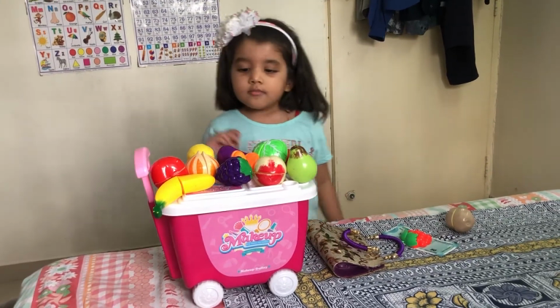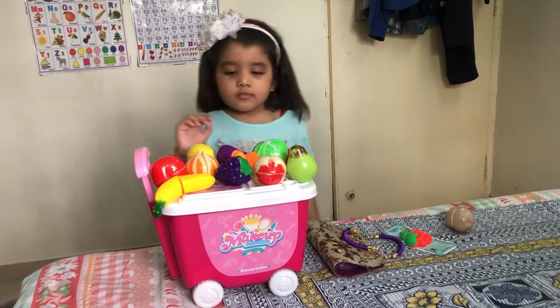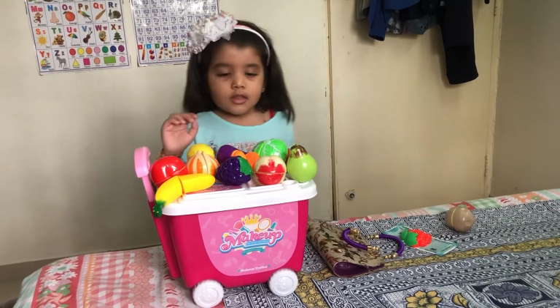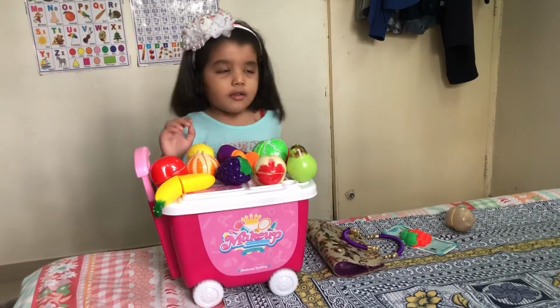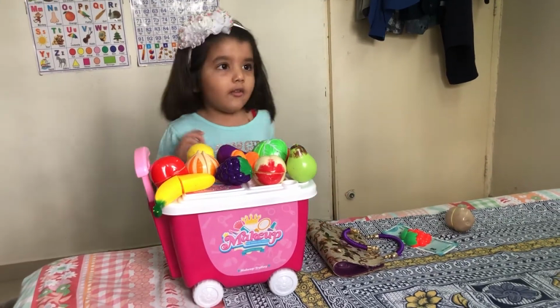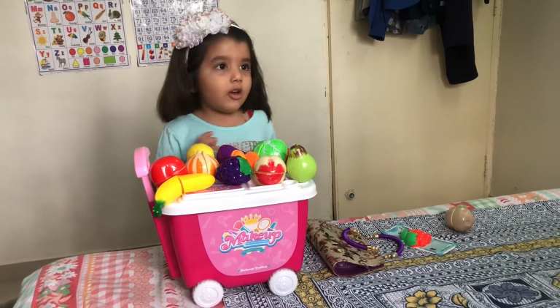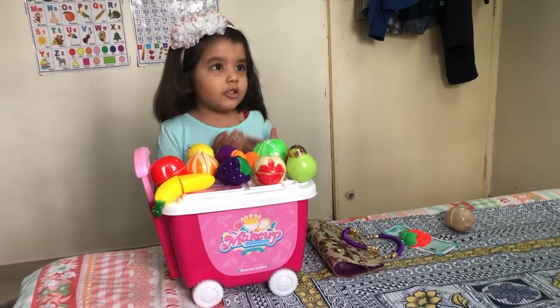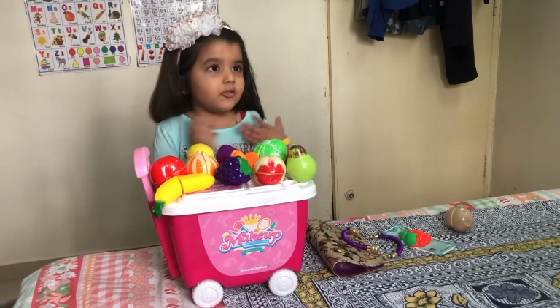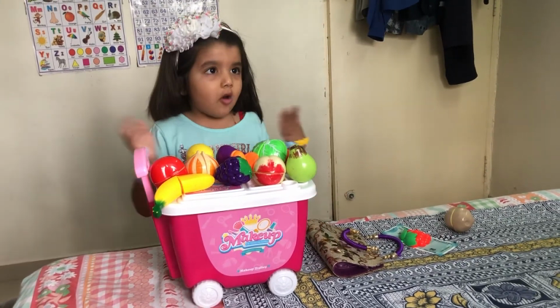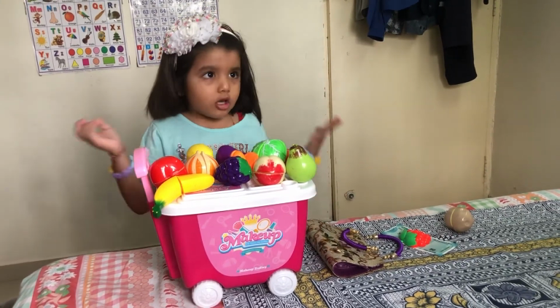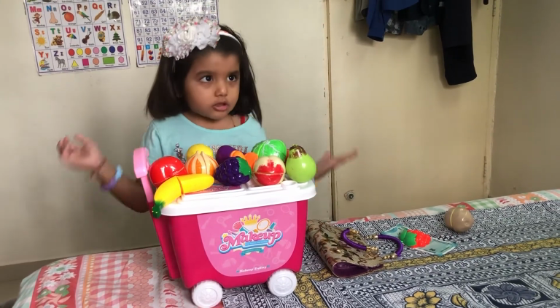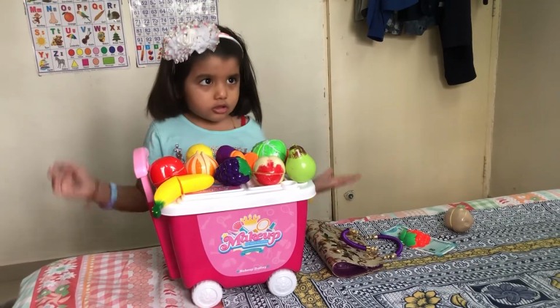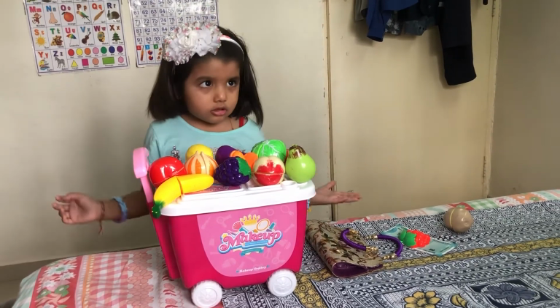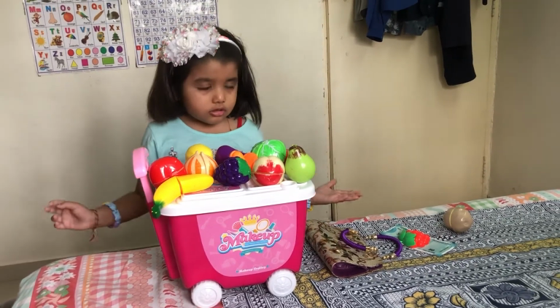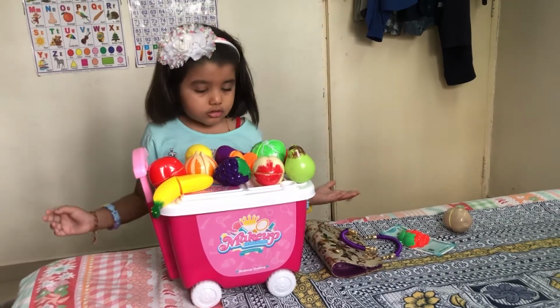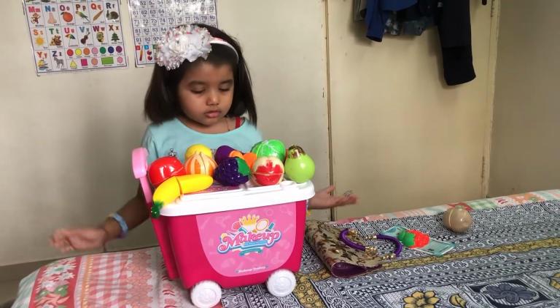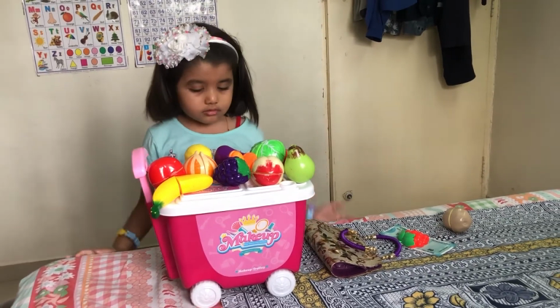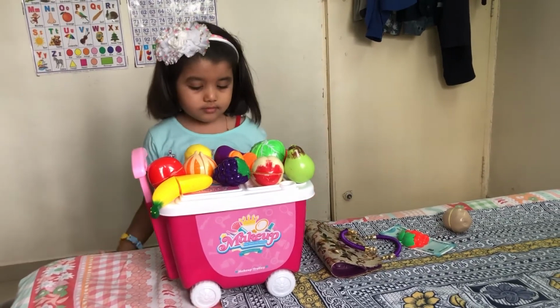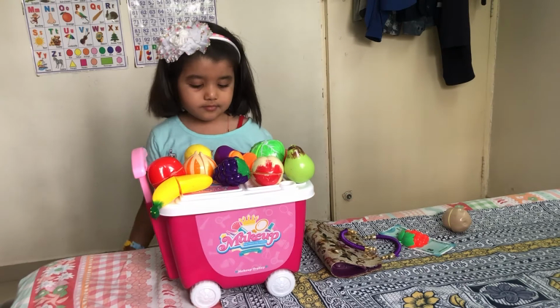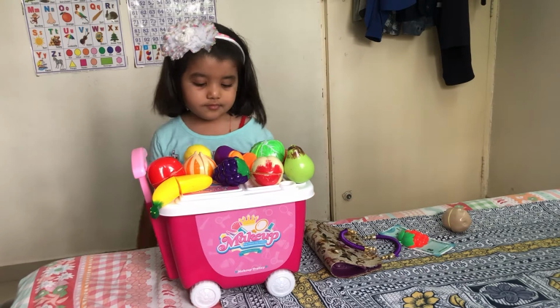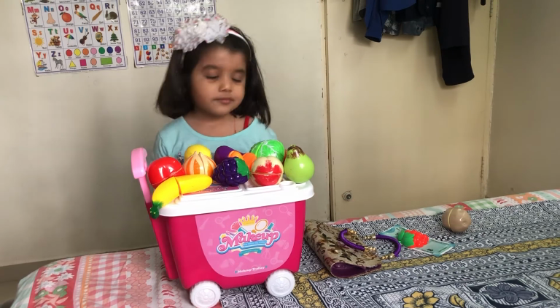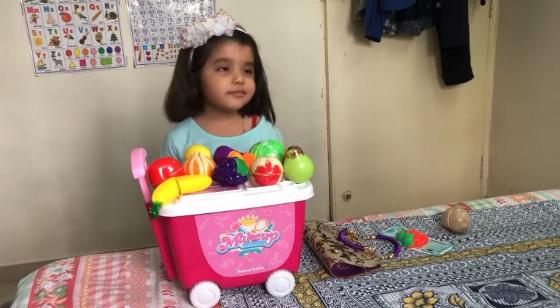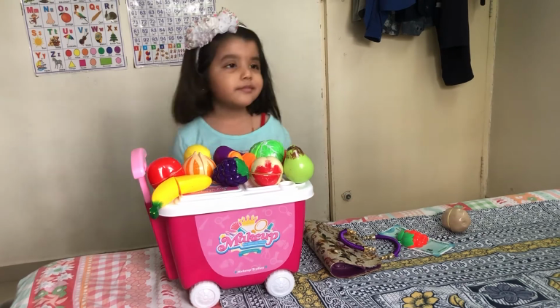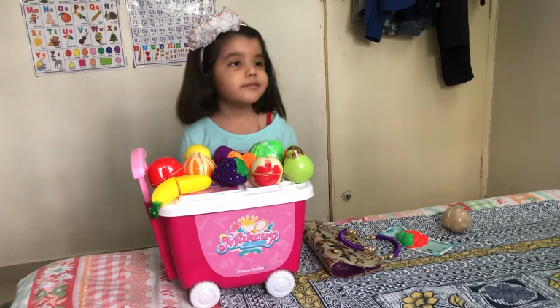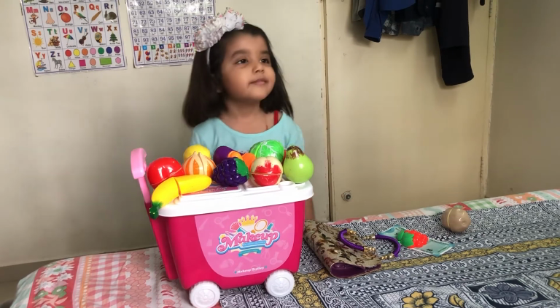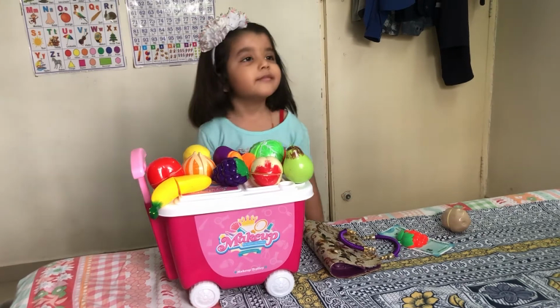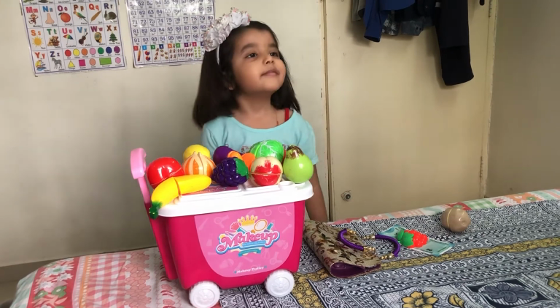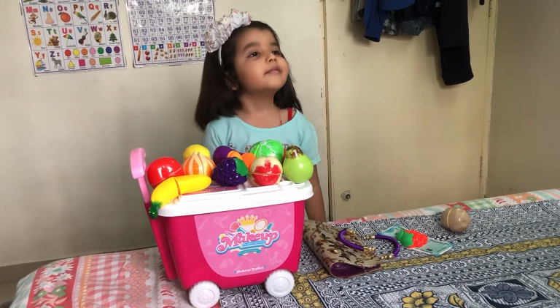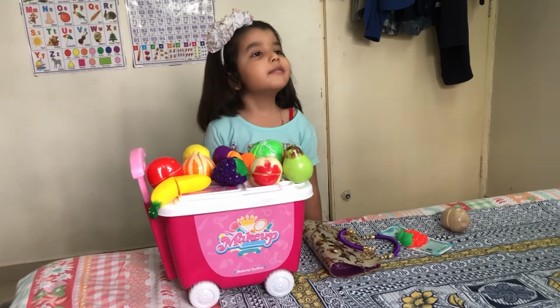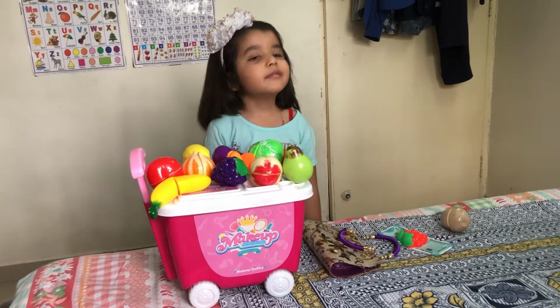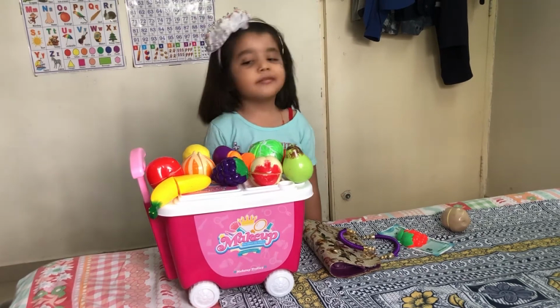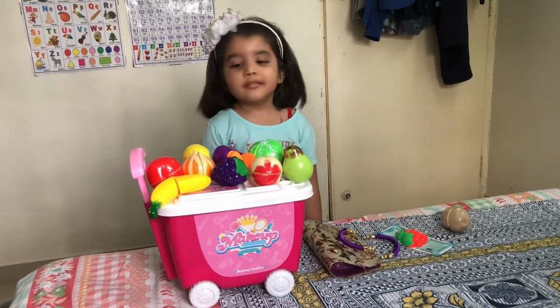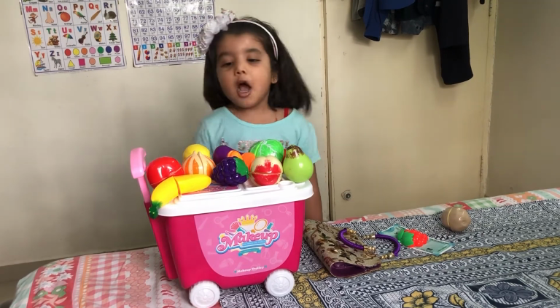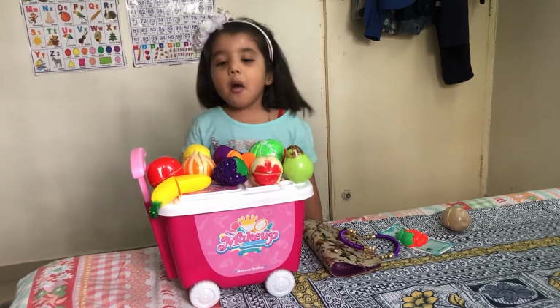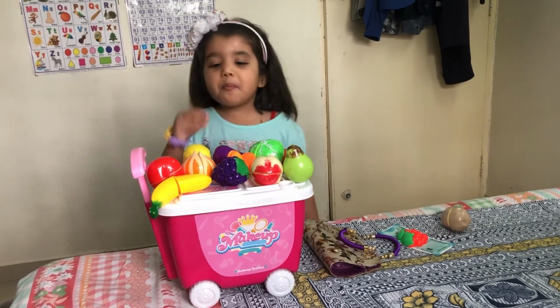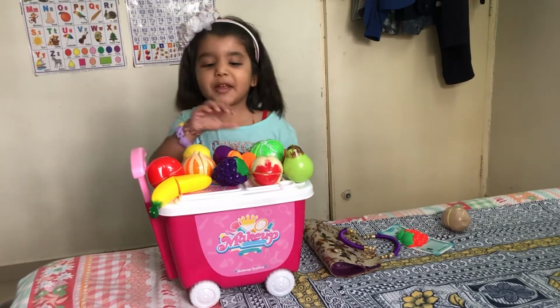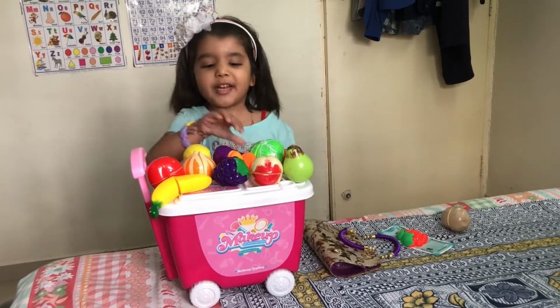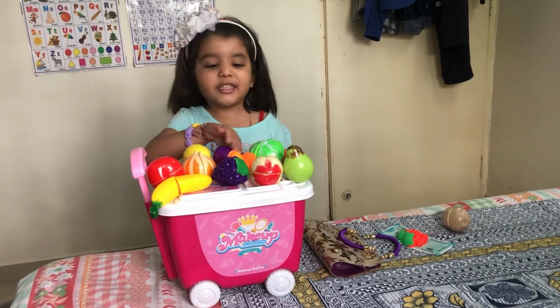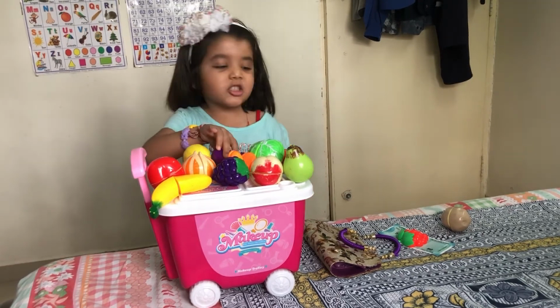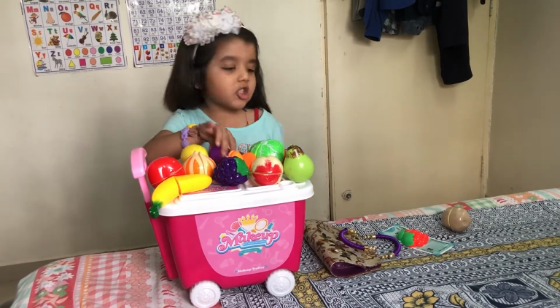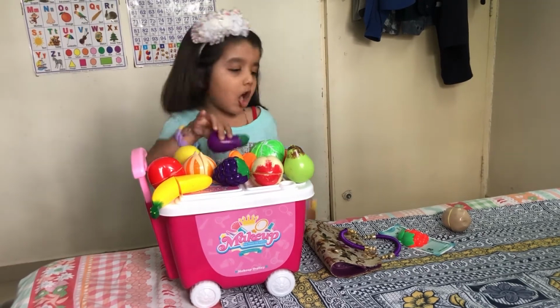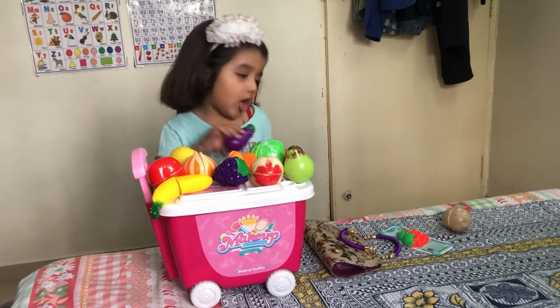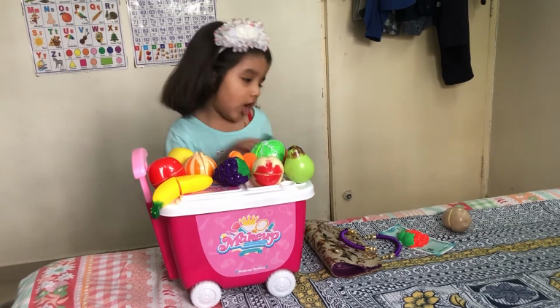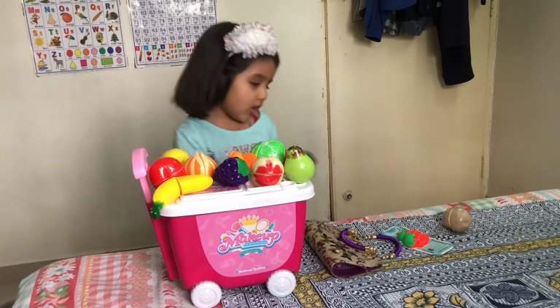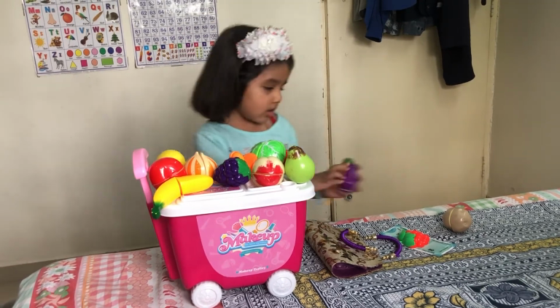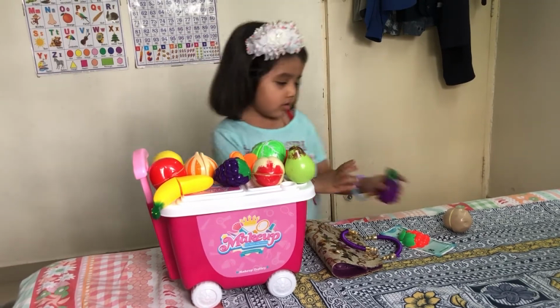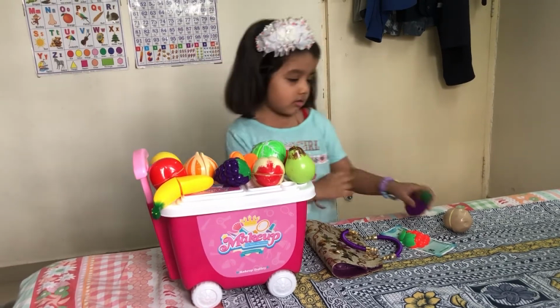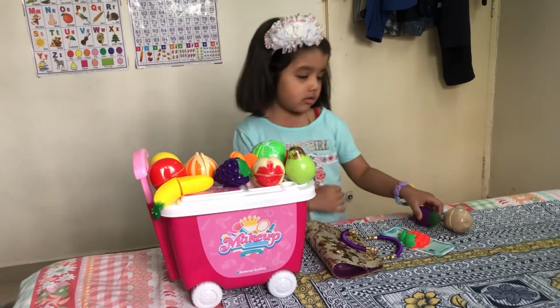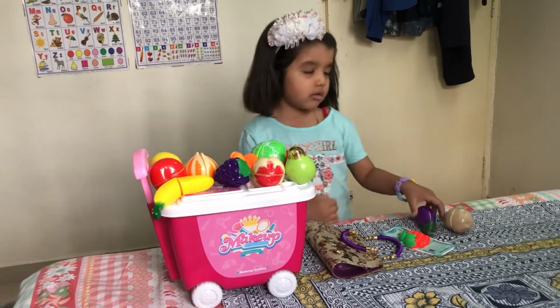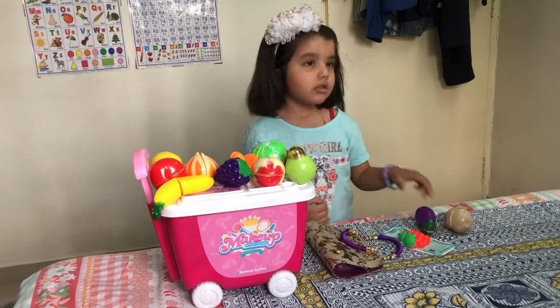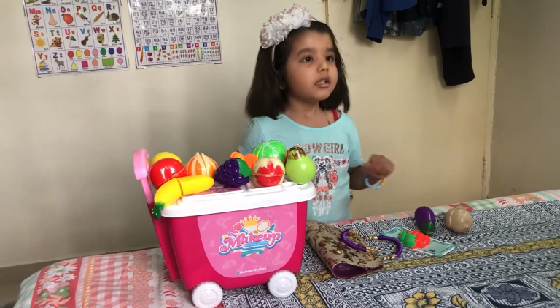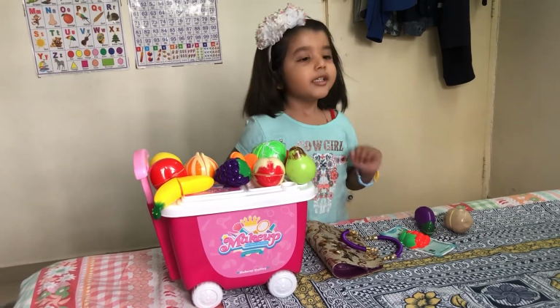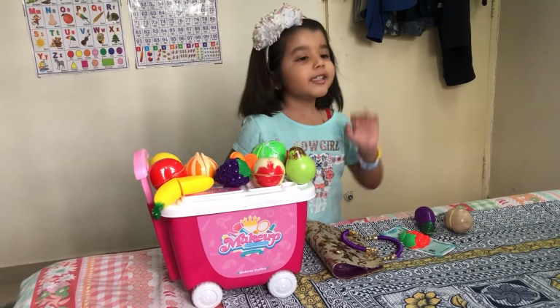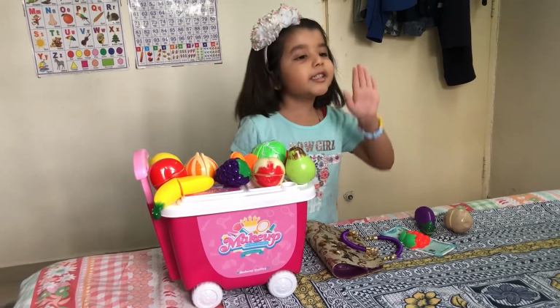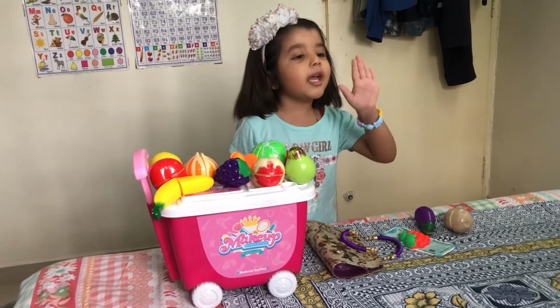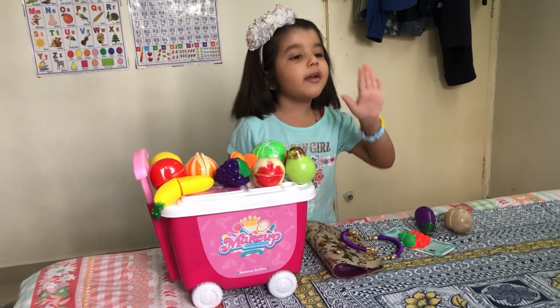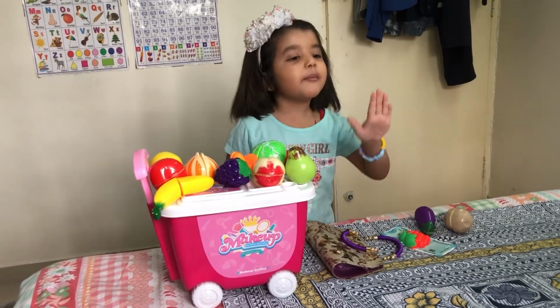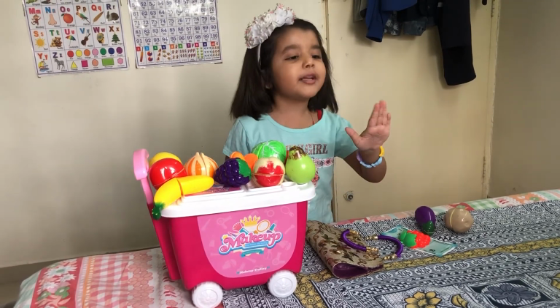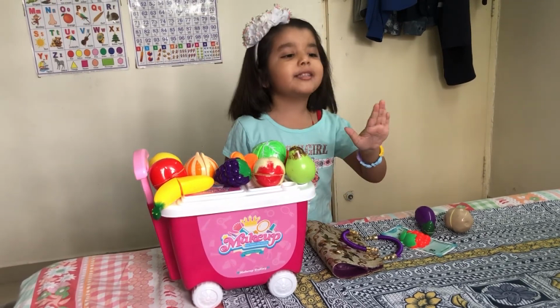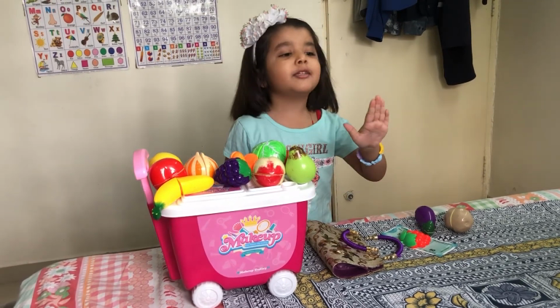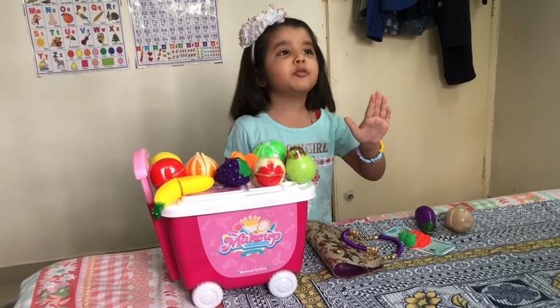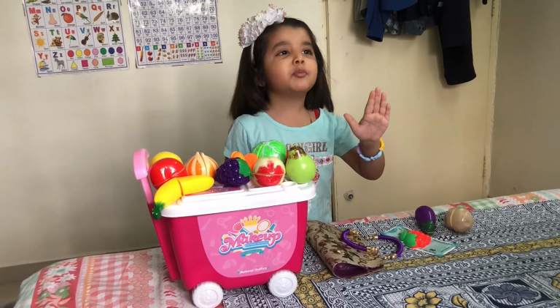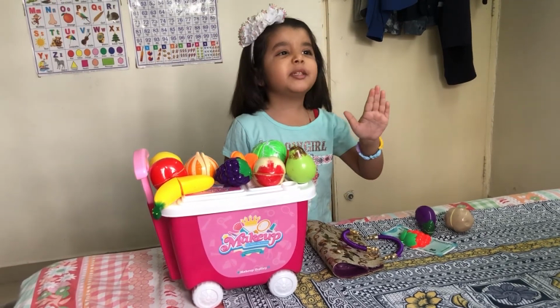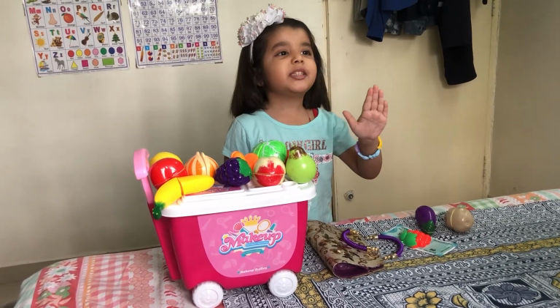What do you want? I want brinjal. How much is it? It says 50 rubies.